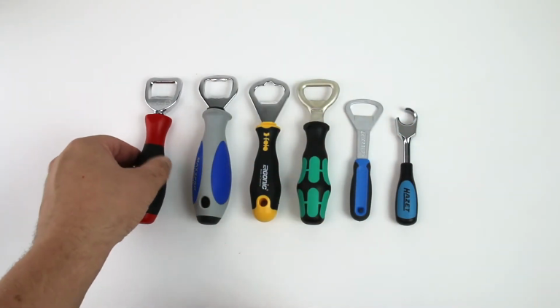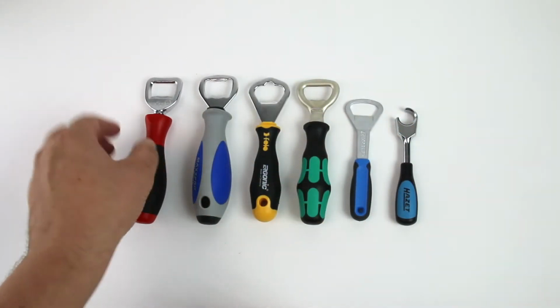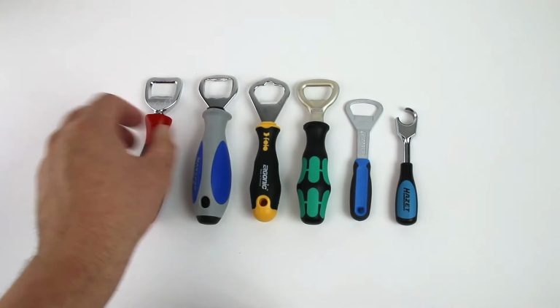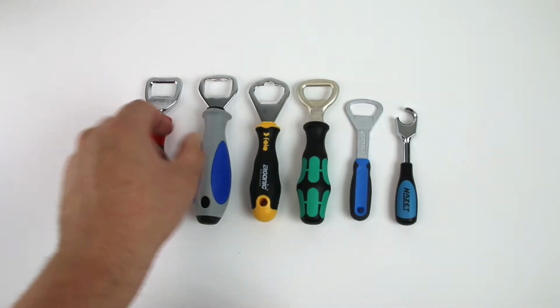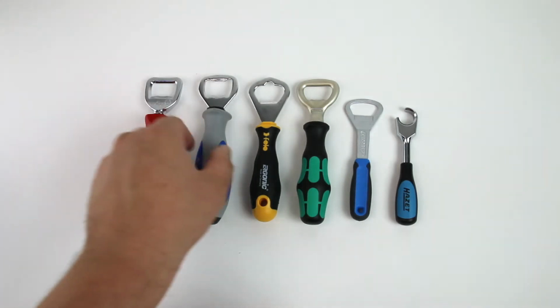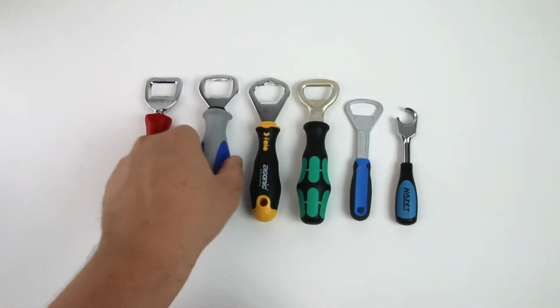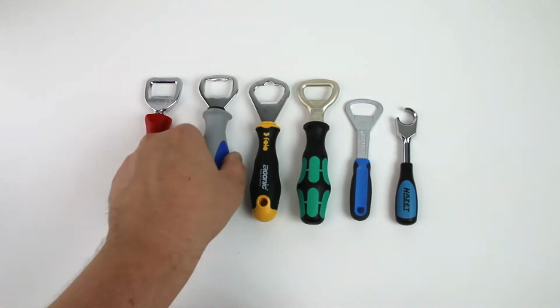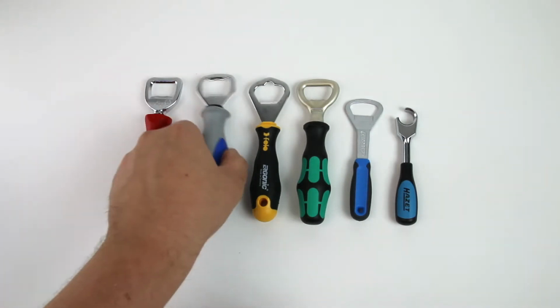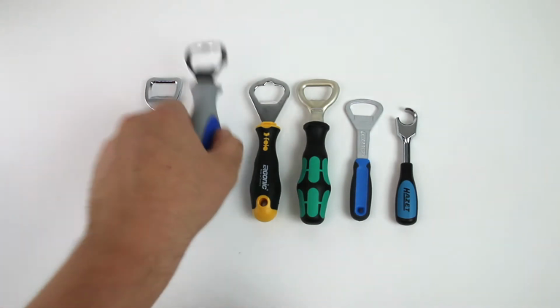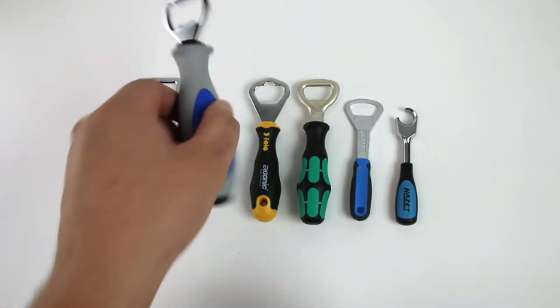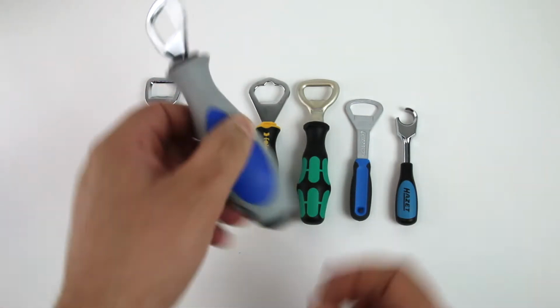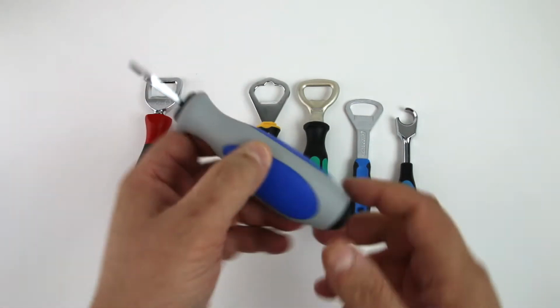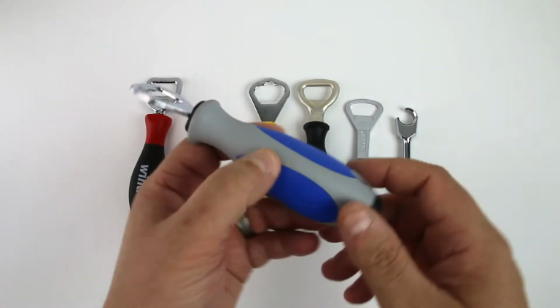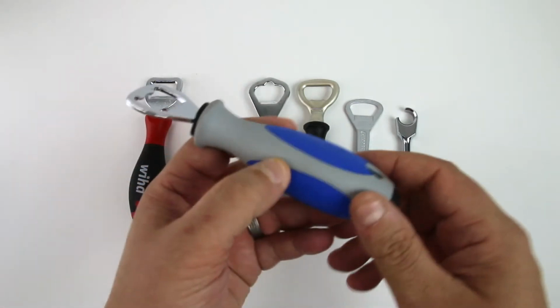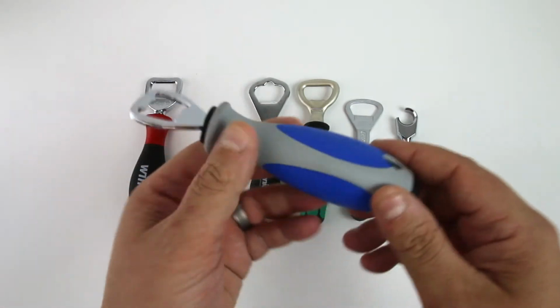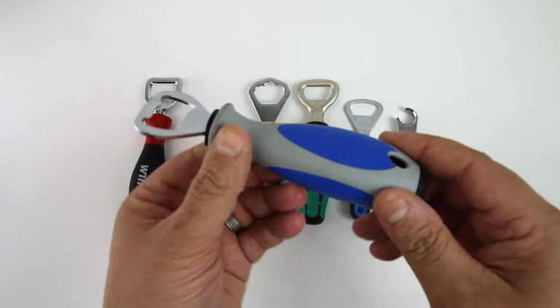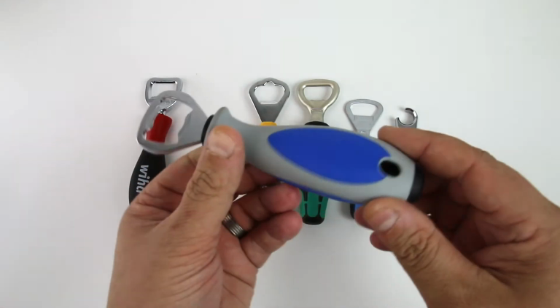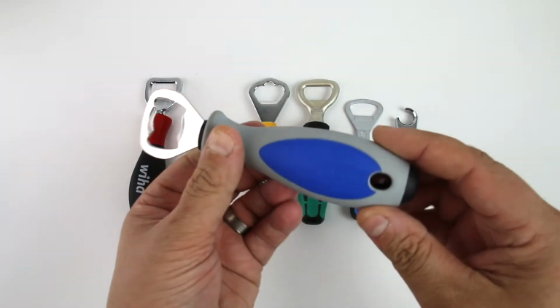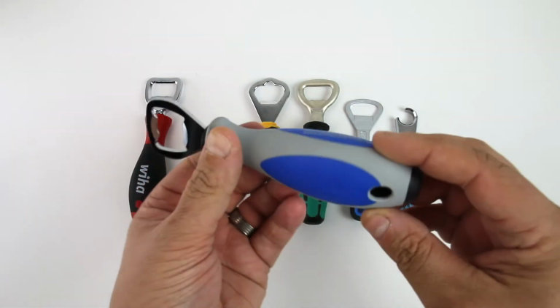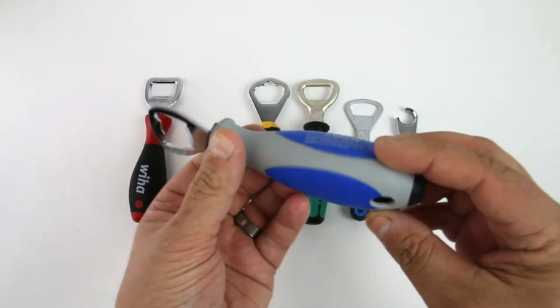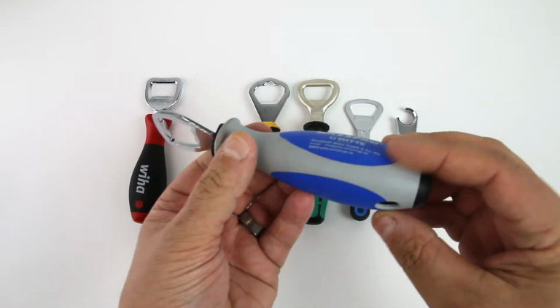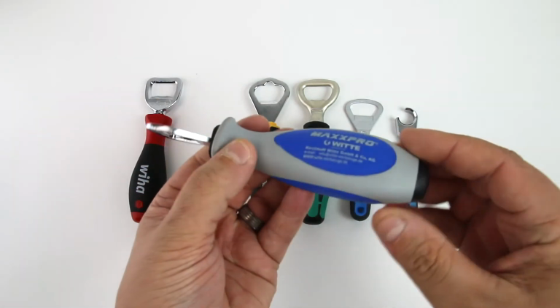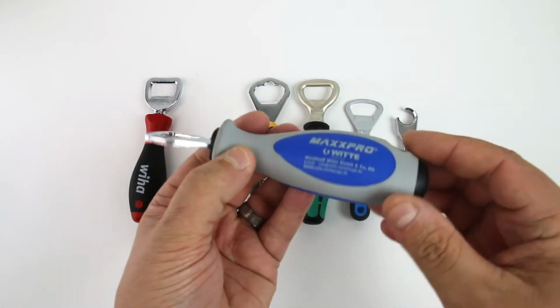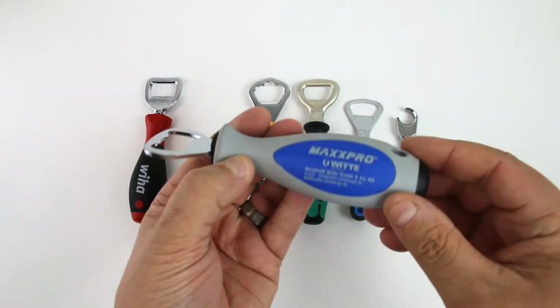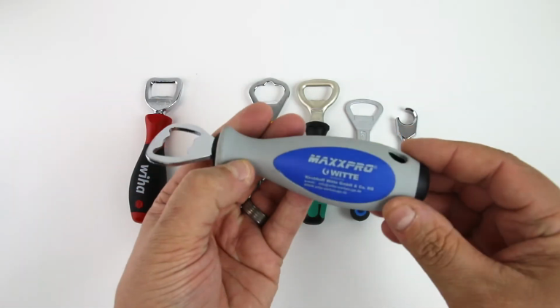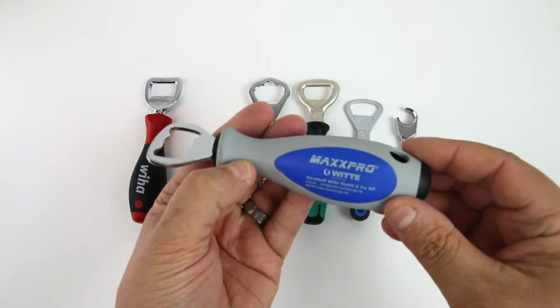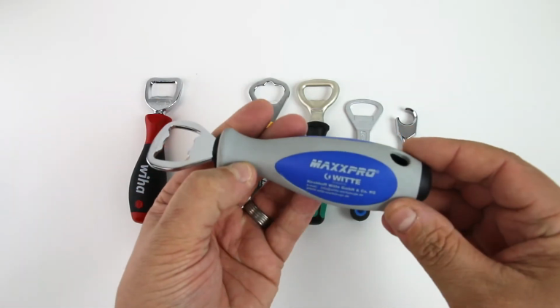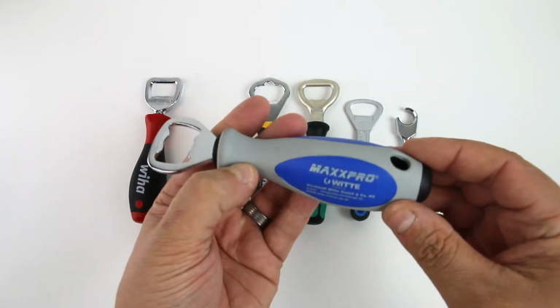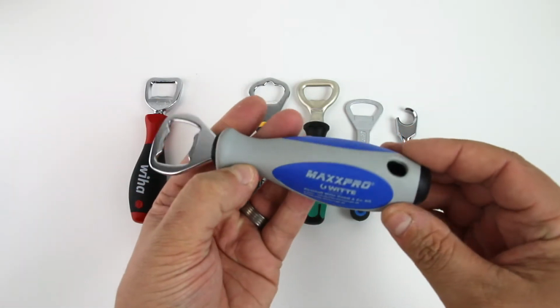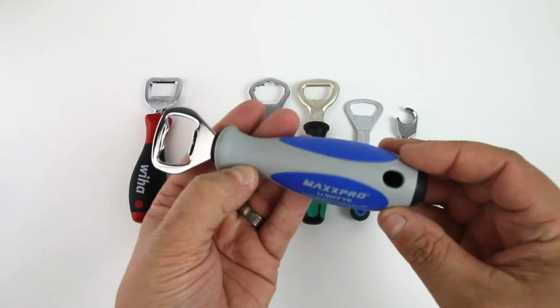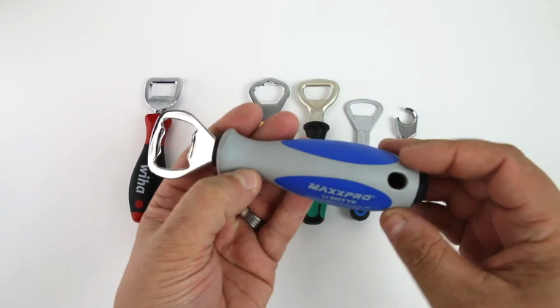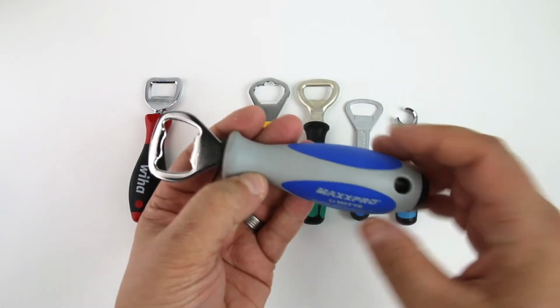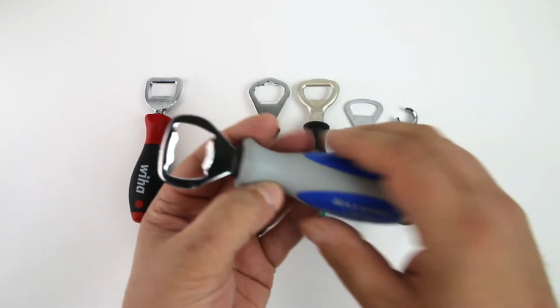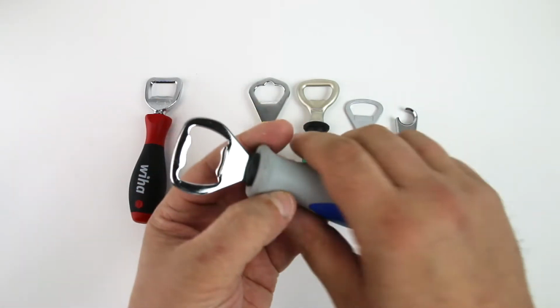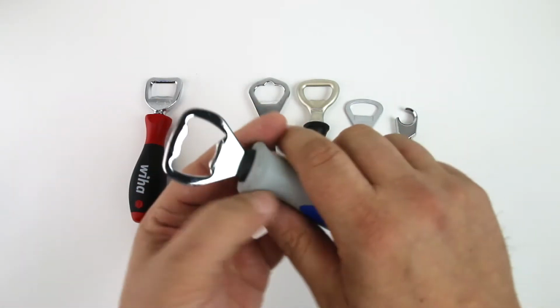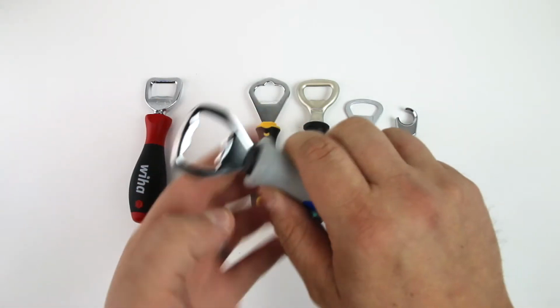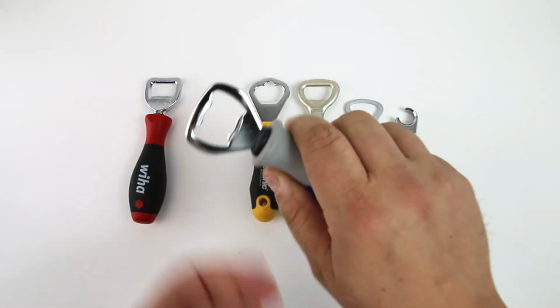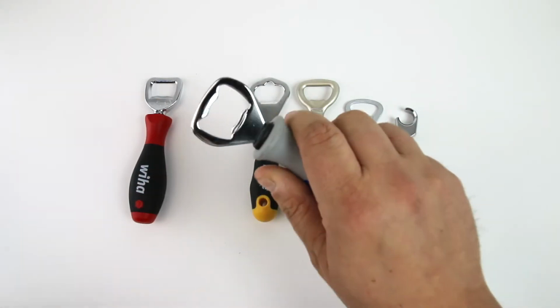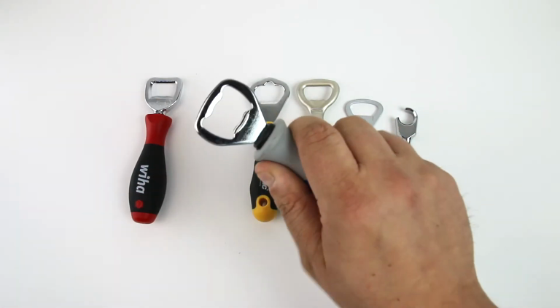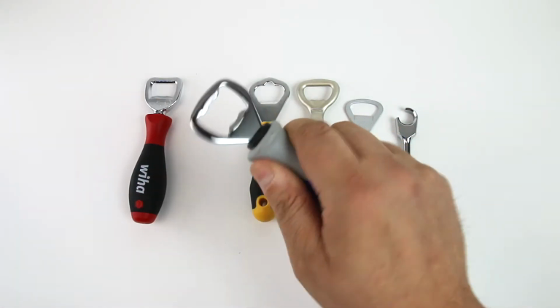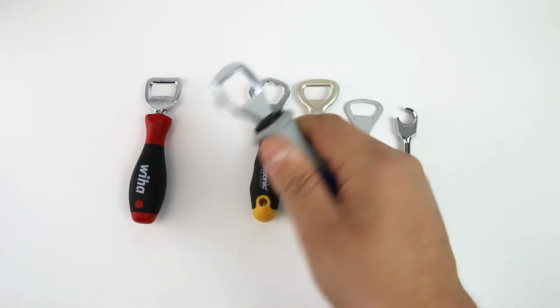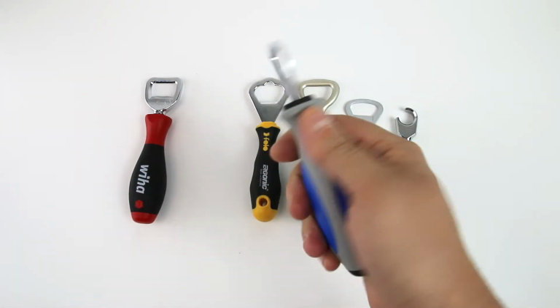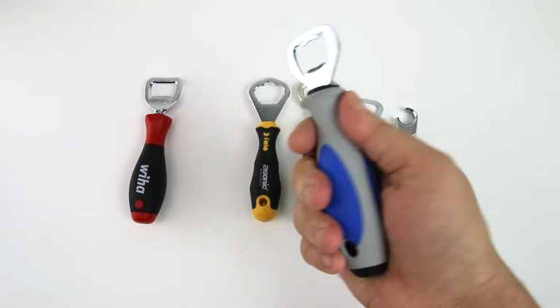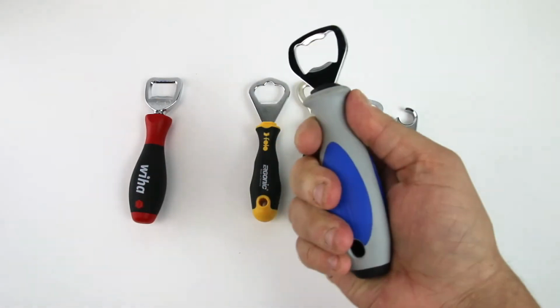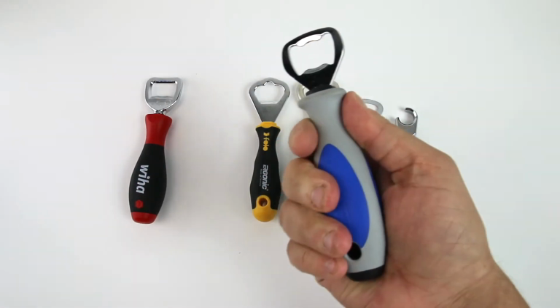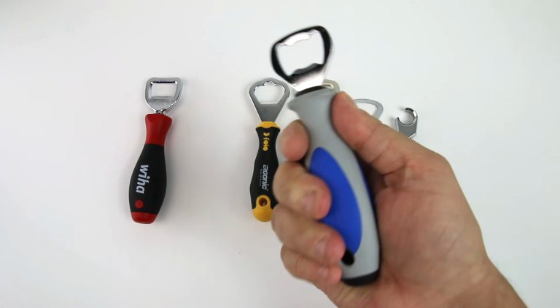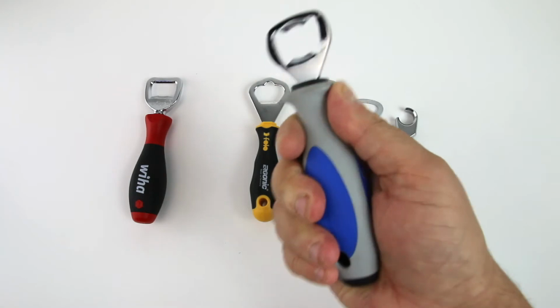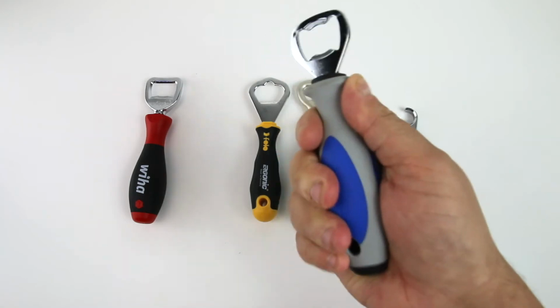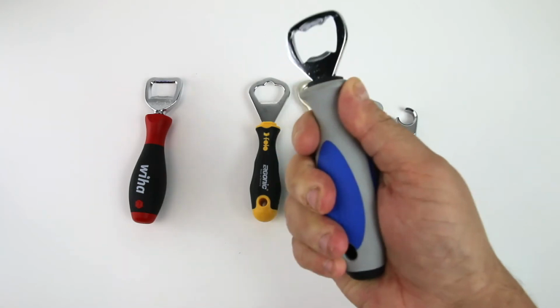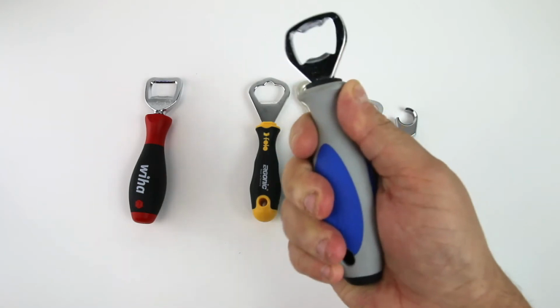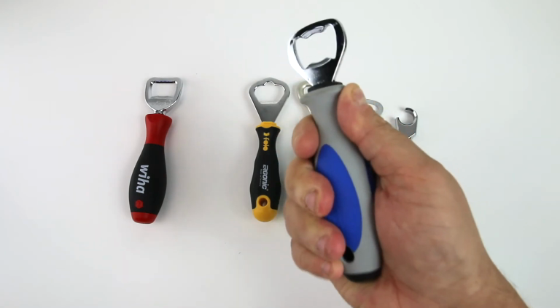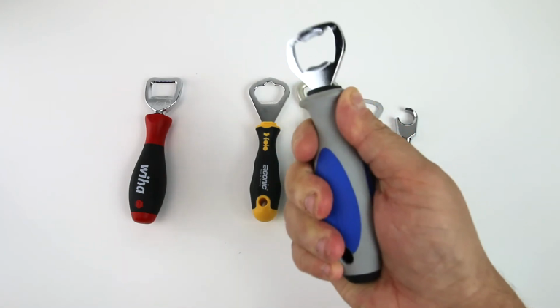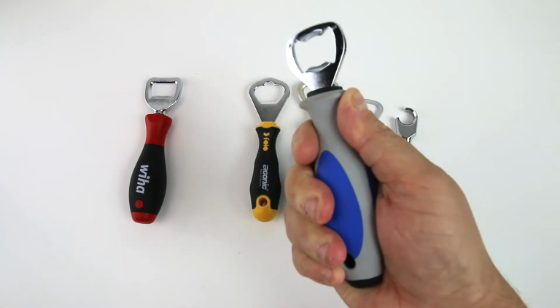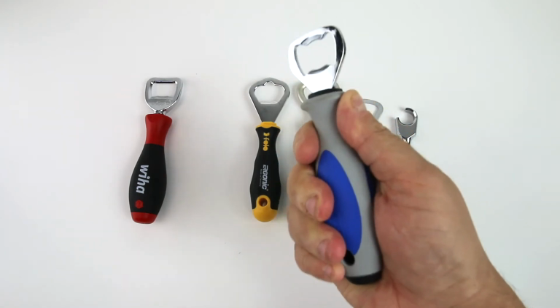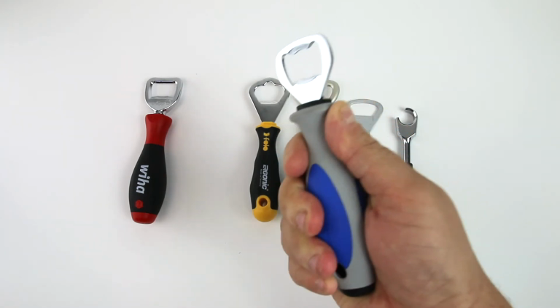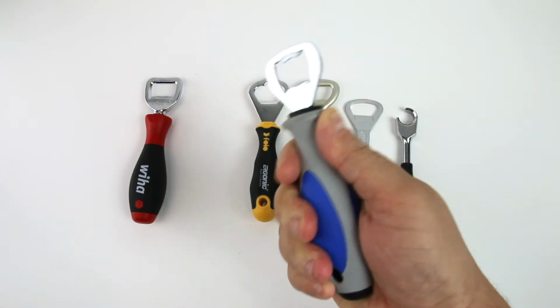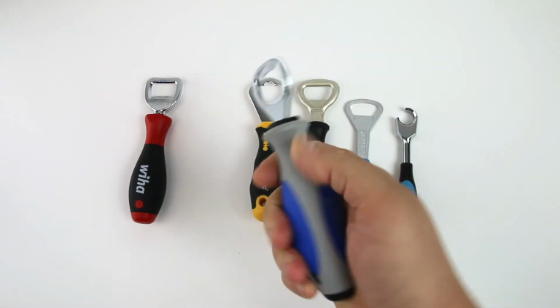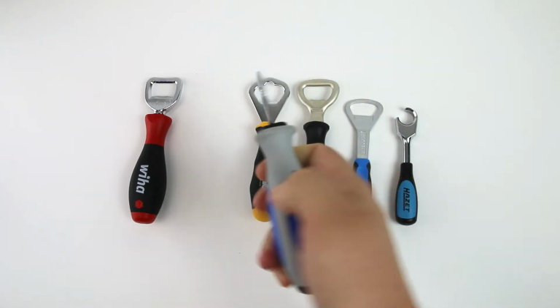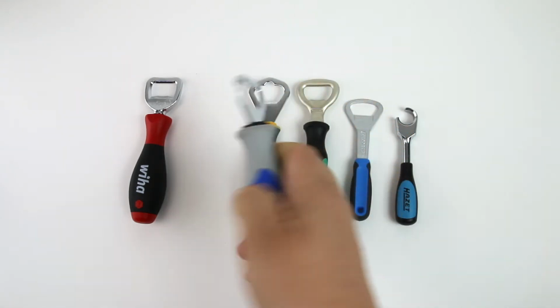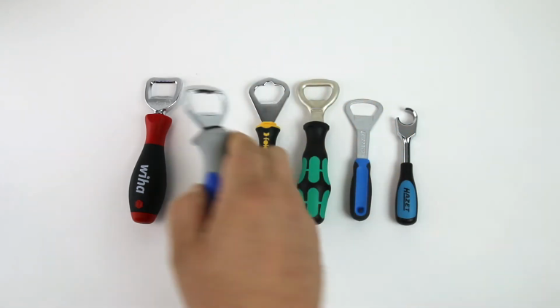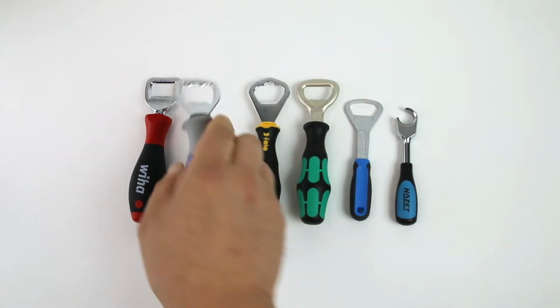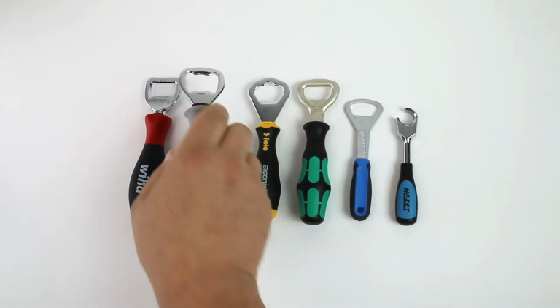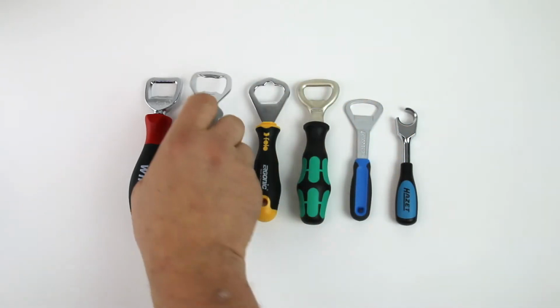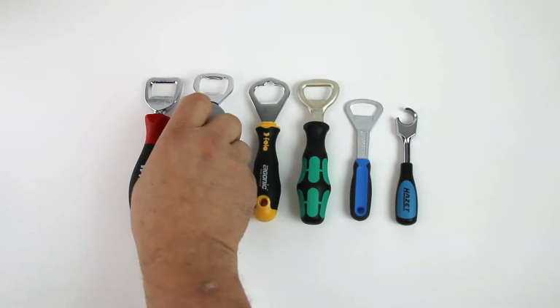Next to that, we've got the WIDA MaxPro. It's a little beefier in the hands. It's got a triangle shape, just like the MaxPro line of screwdrivers.